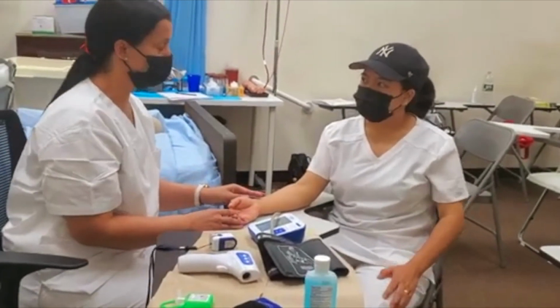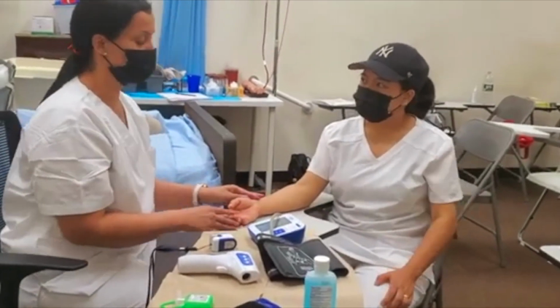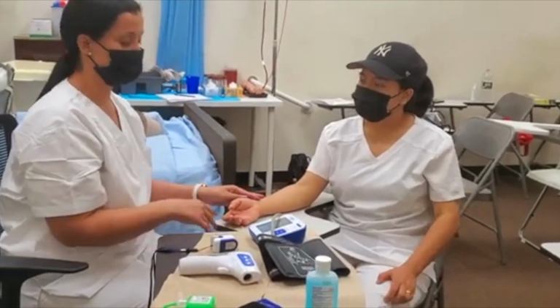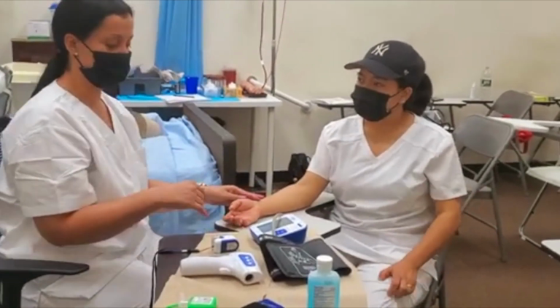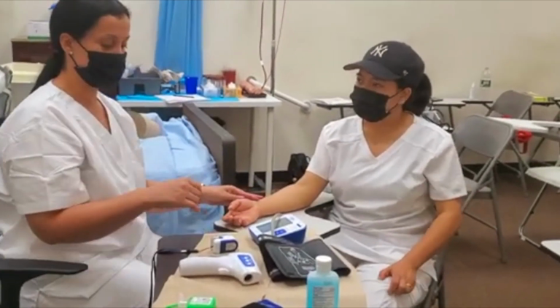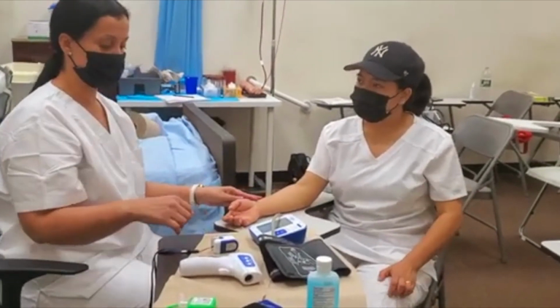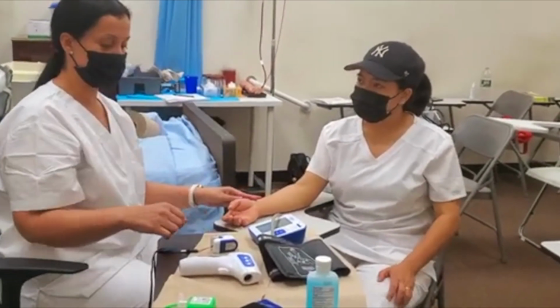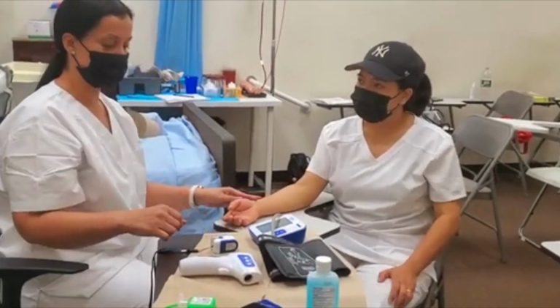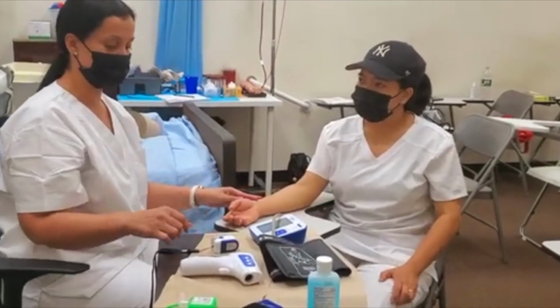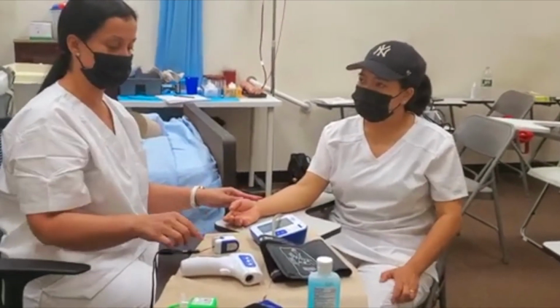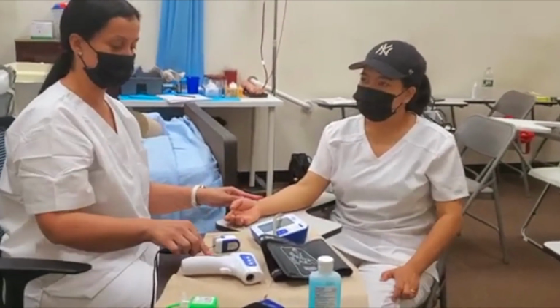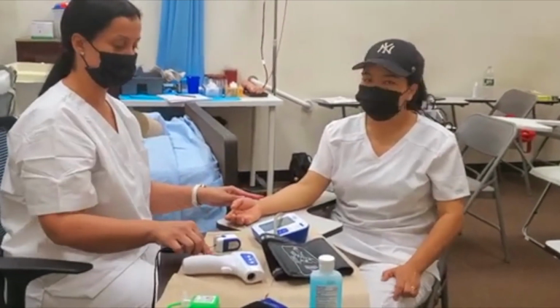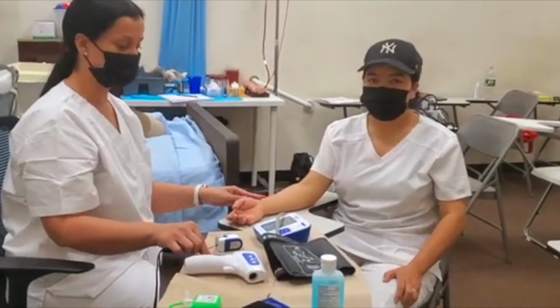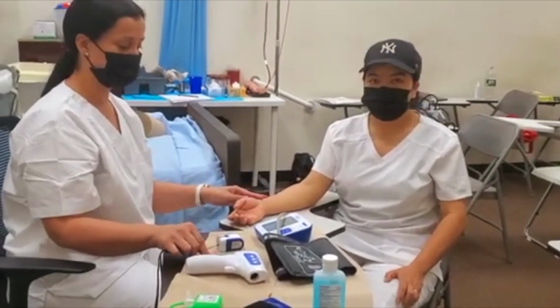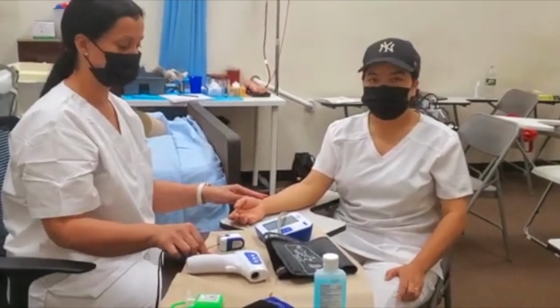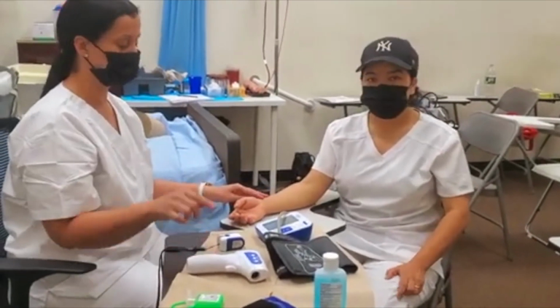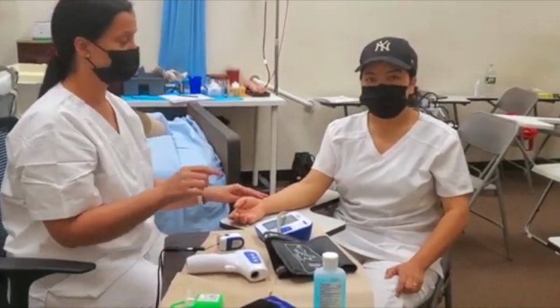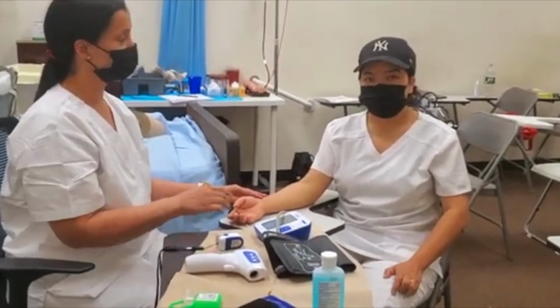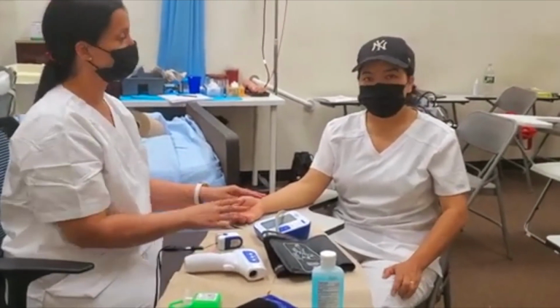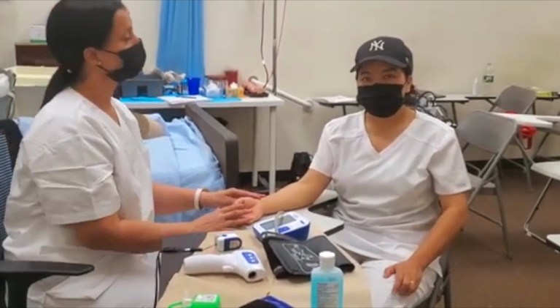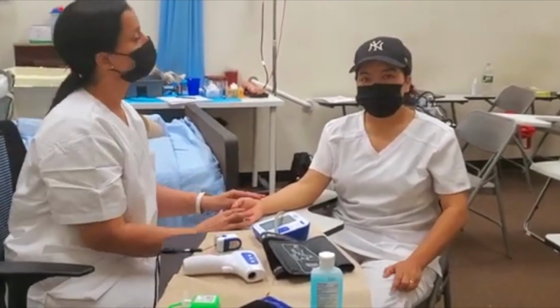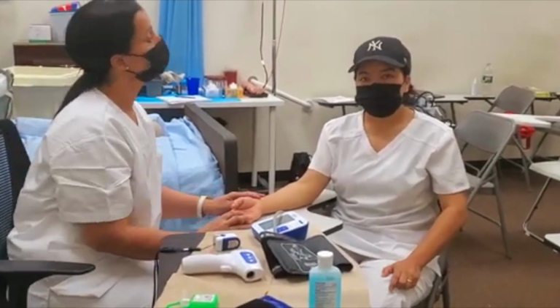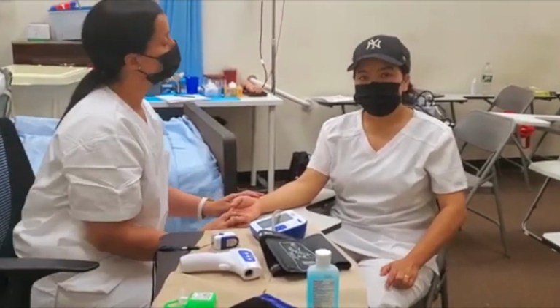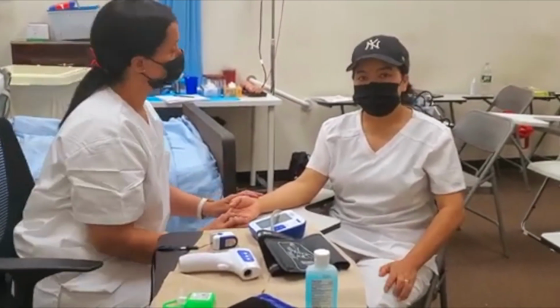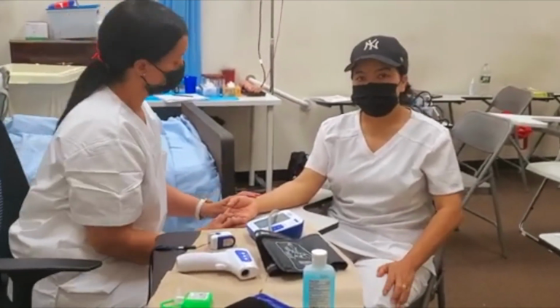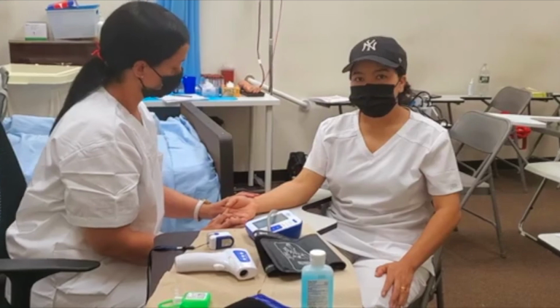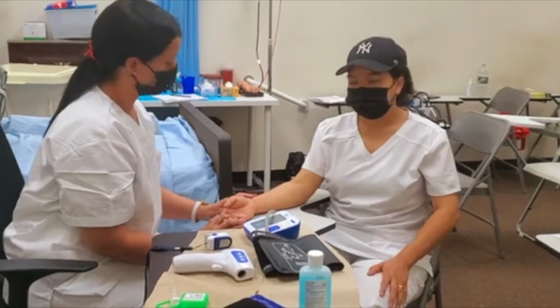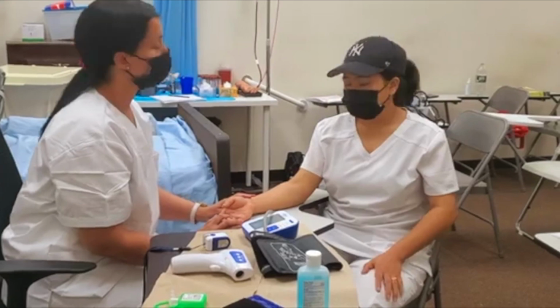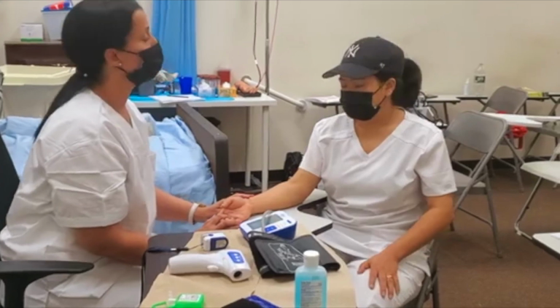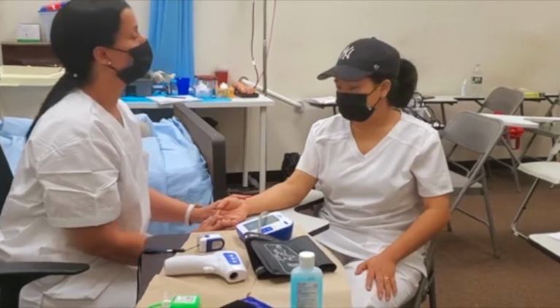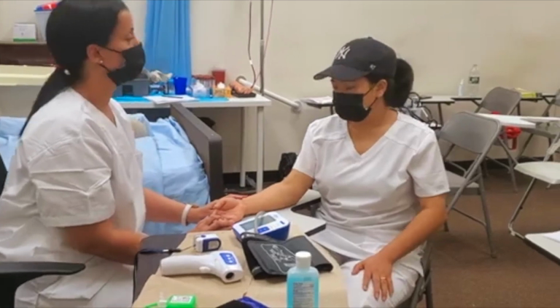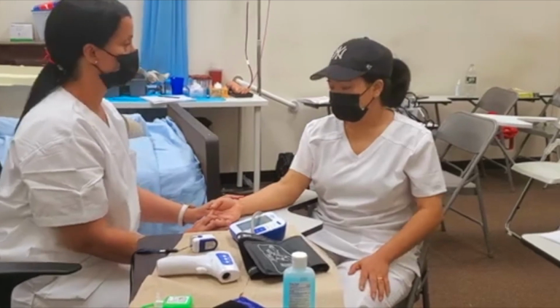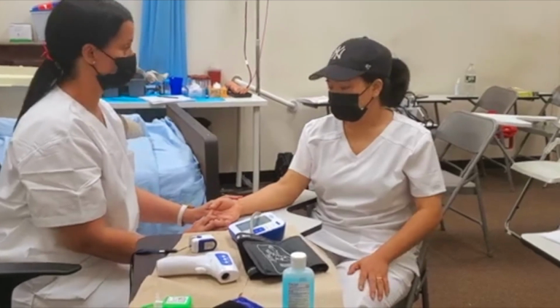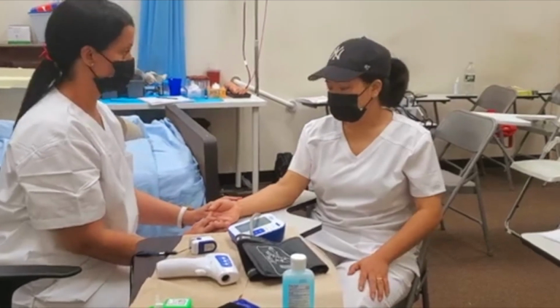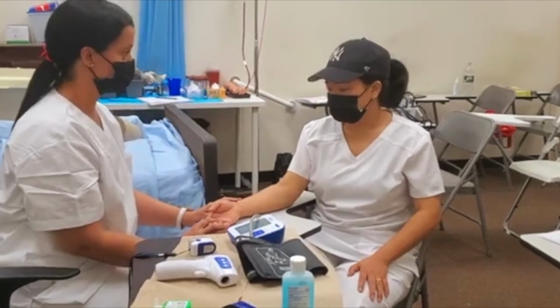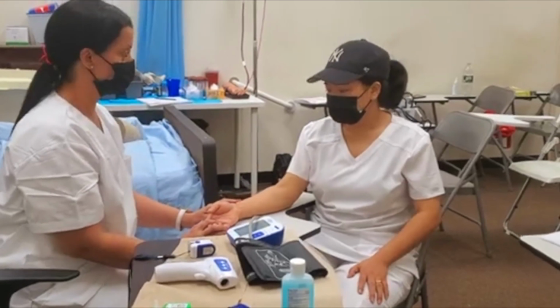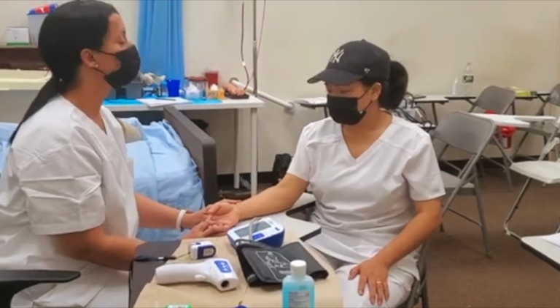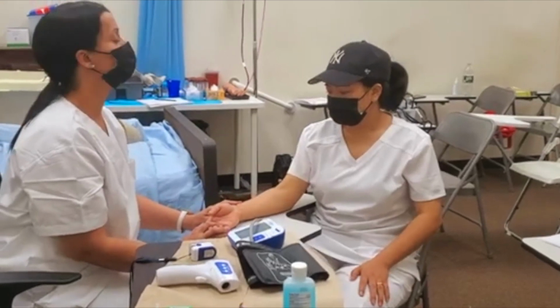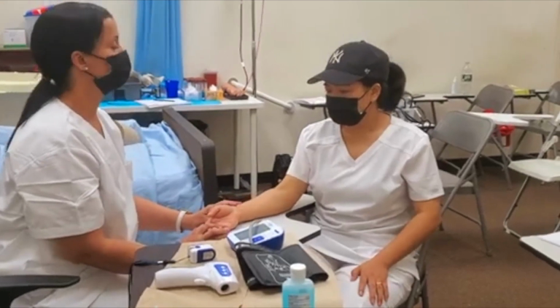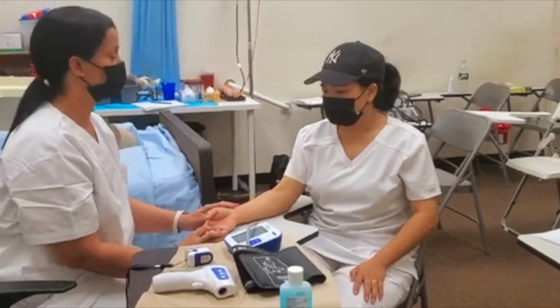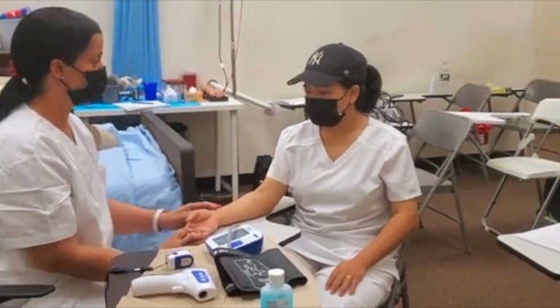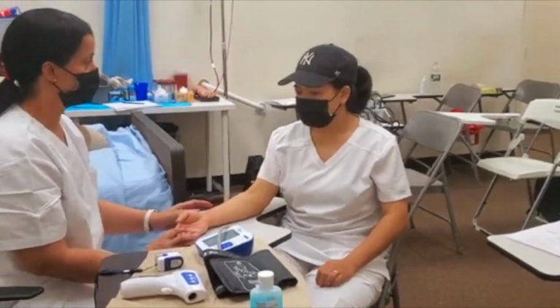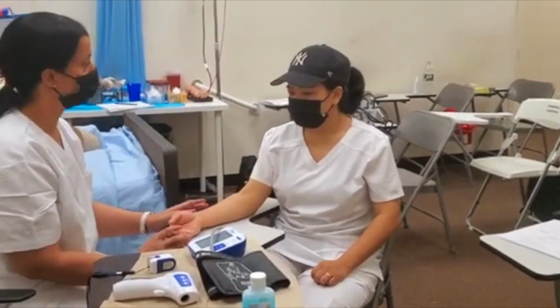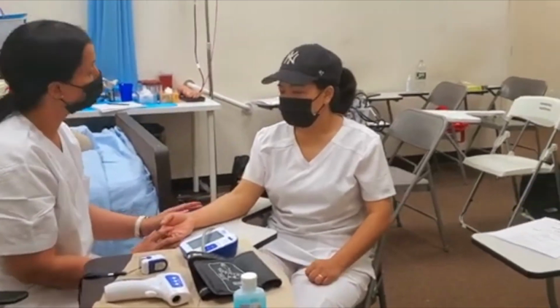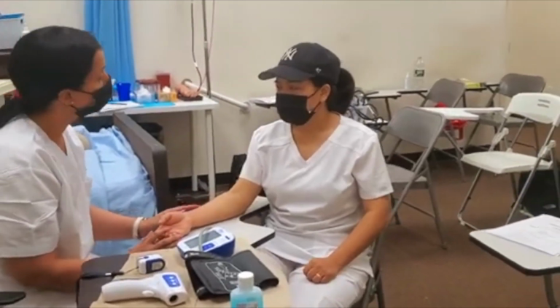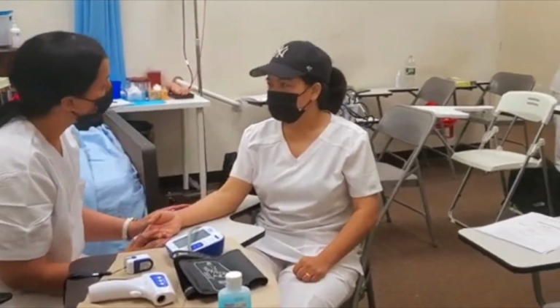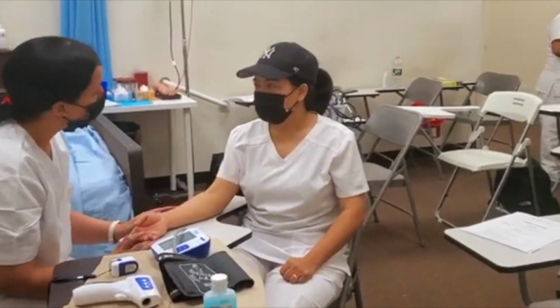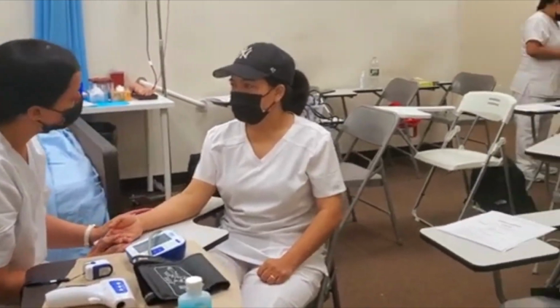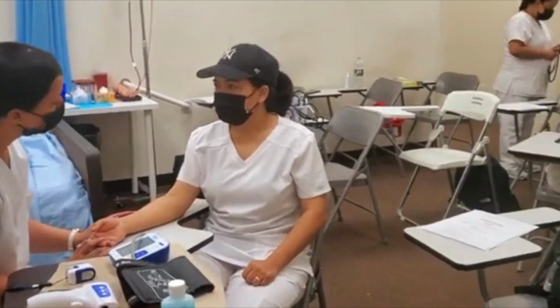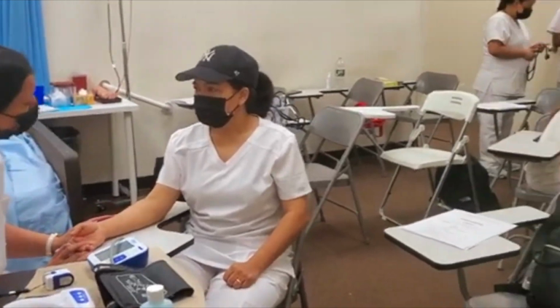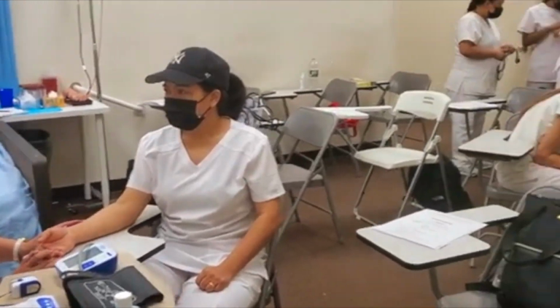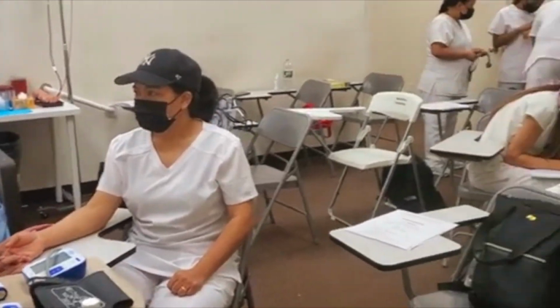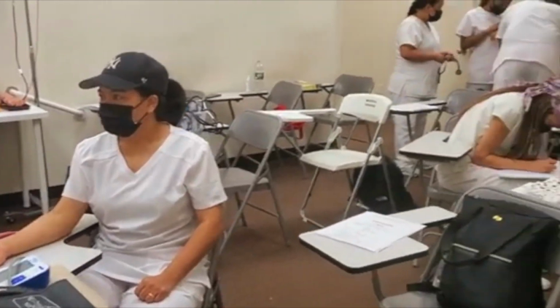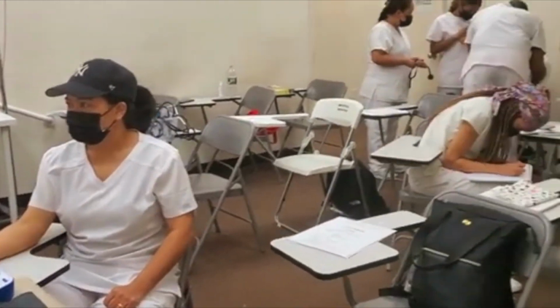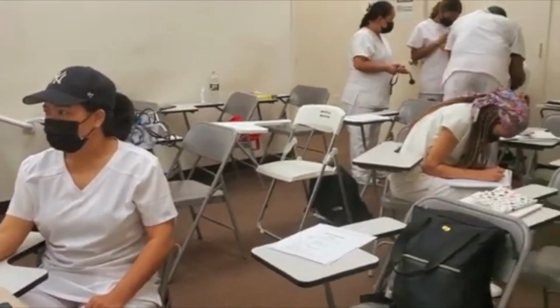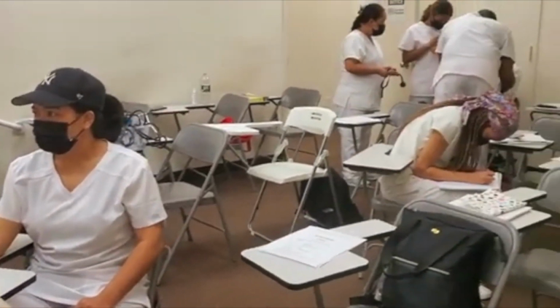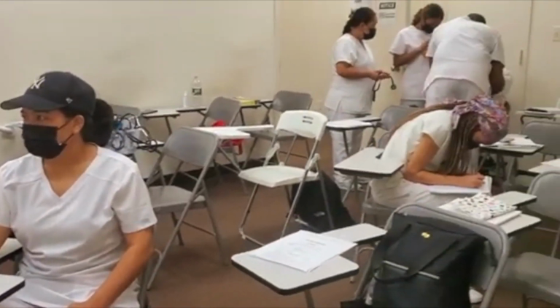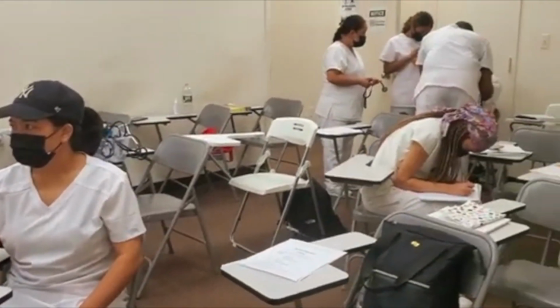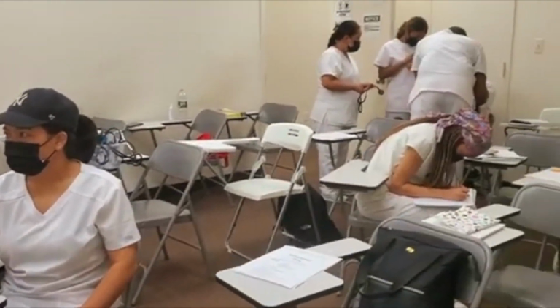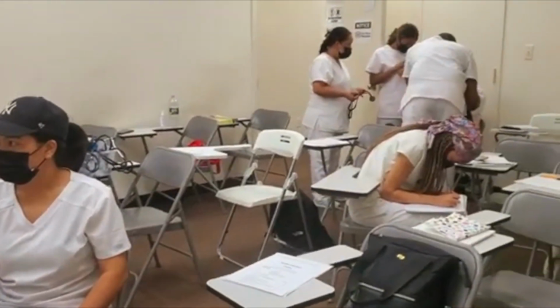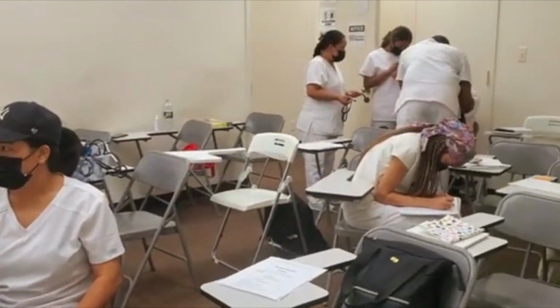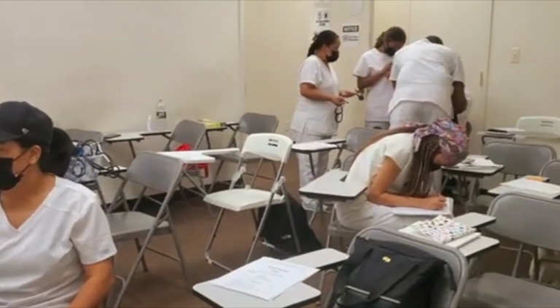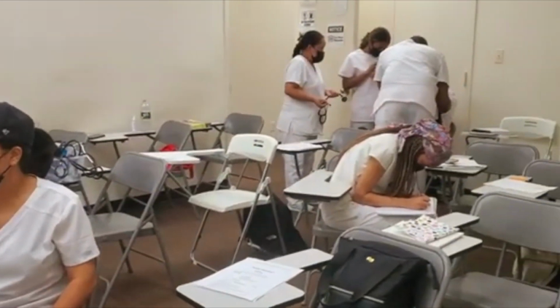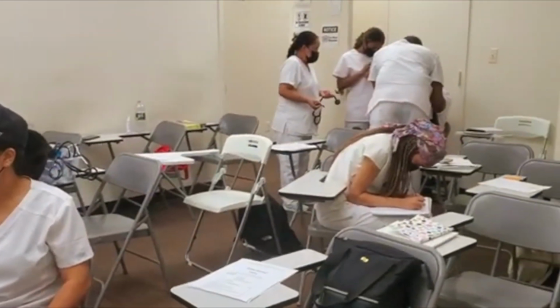The last vital sign is to ask the patient about their pain level from 0 to 10.